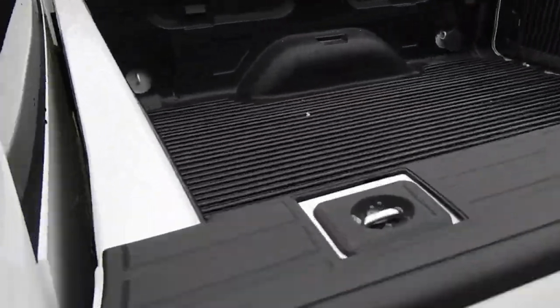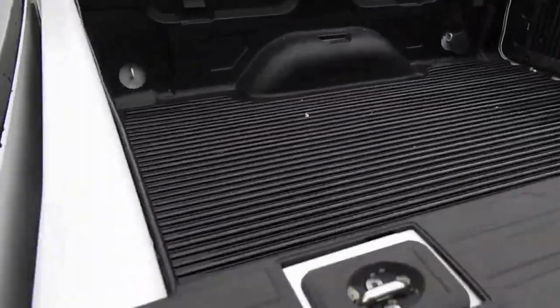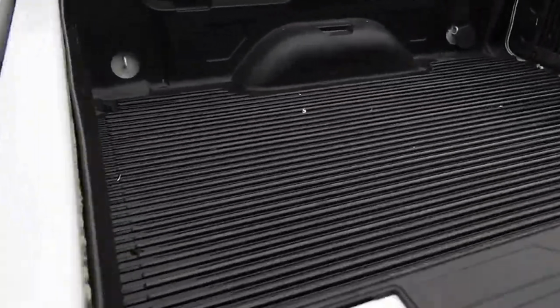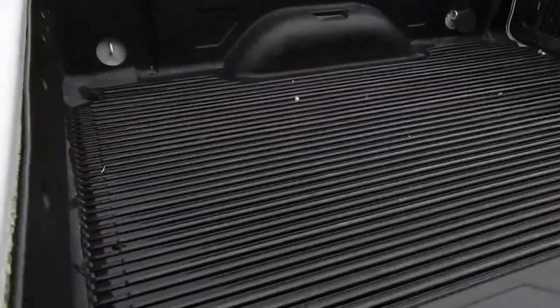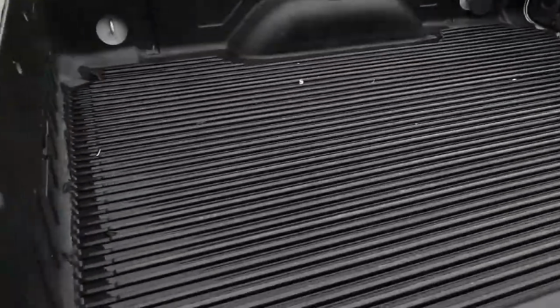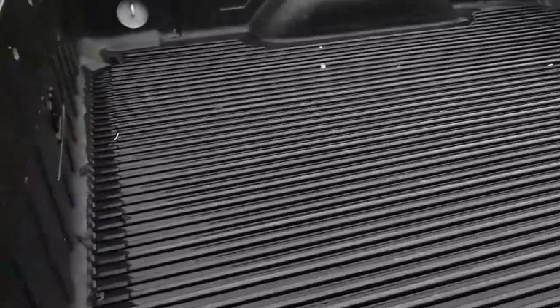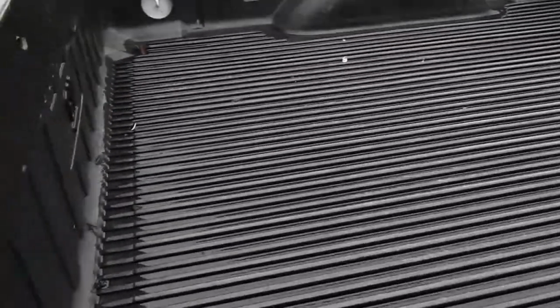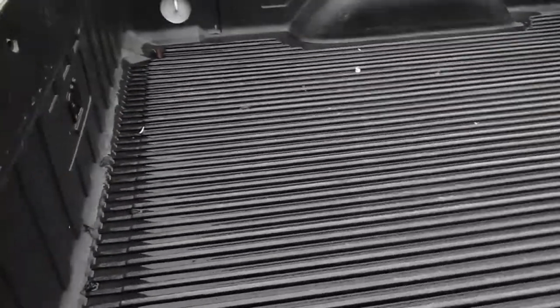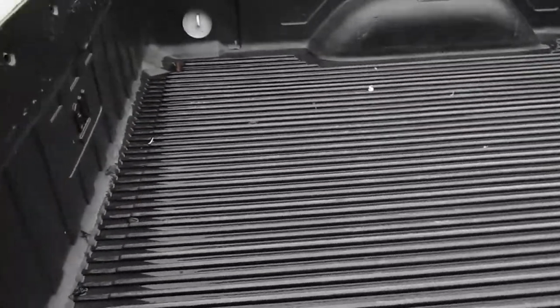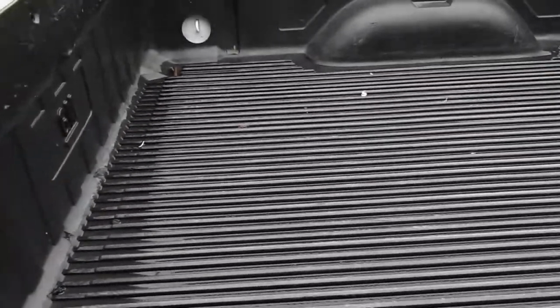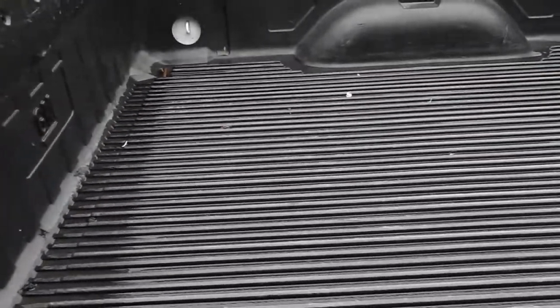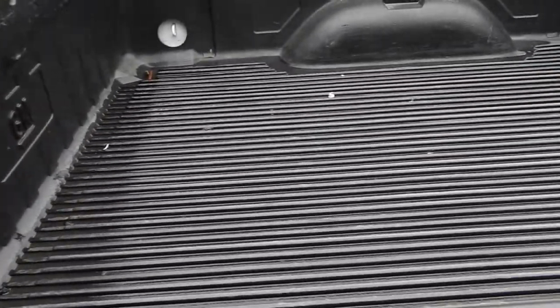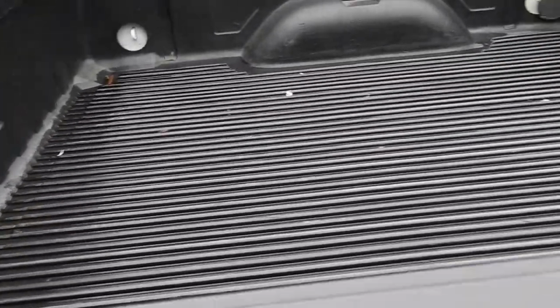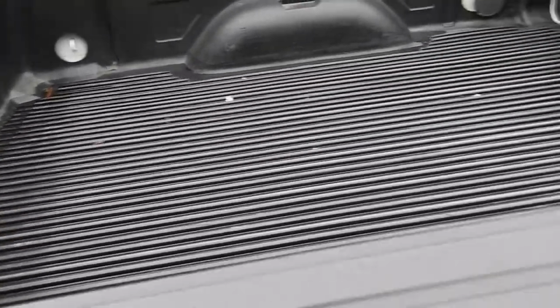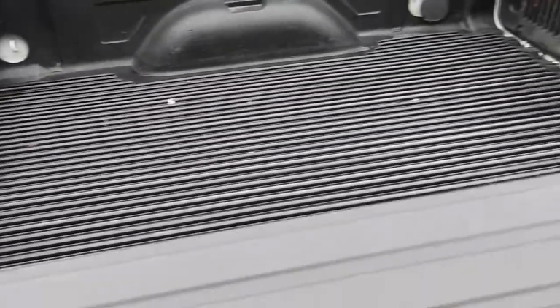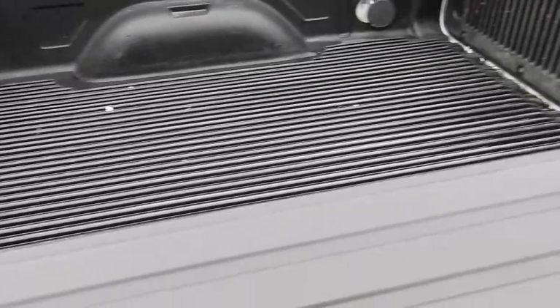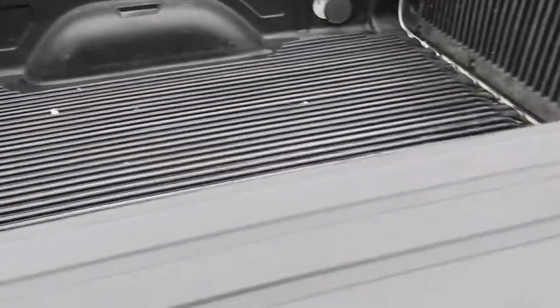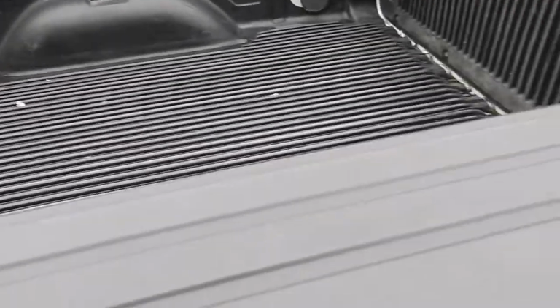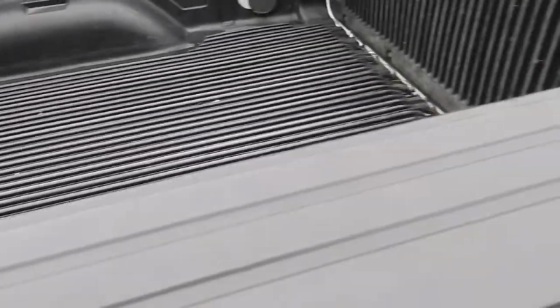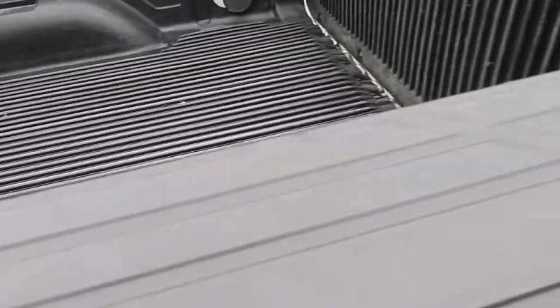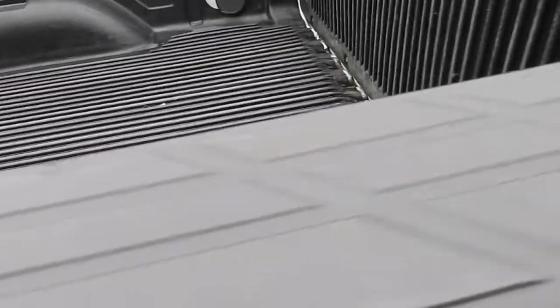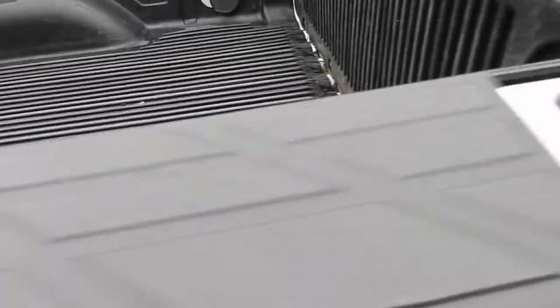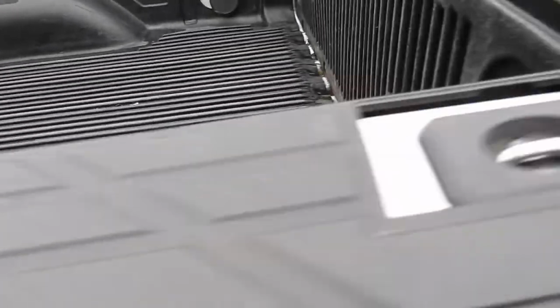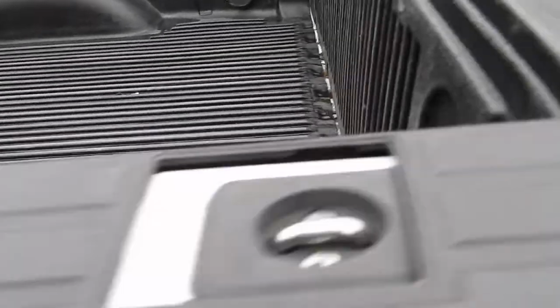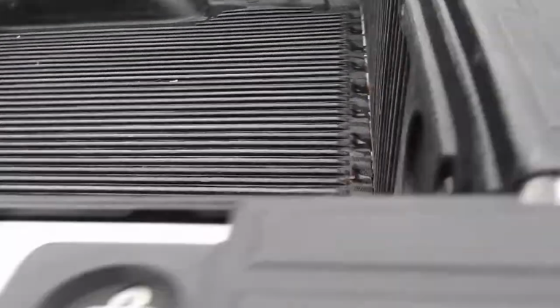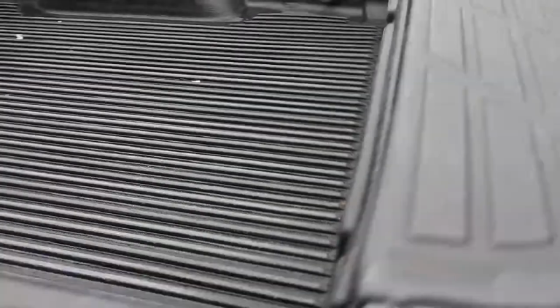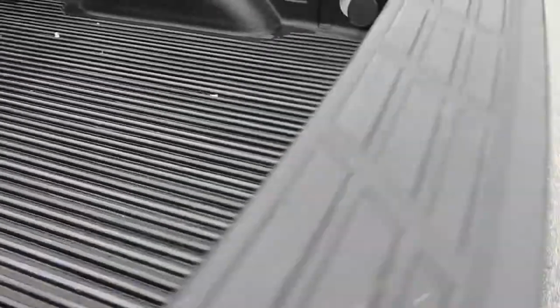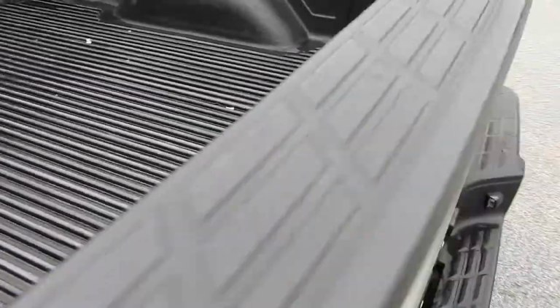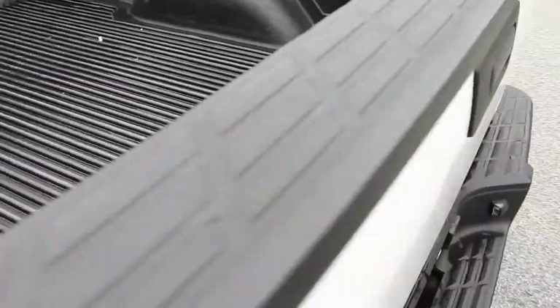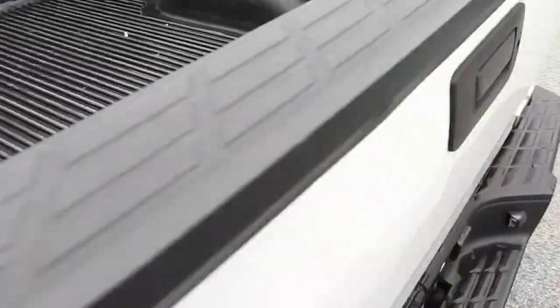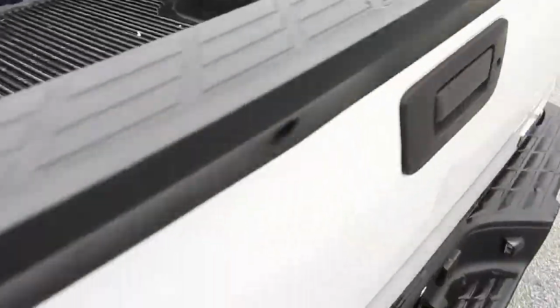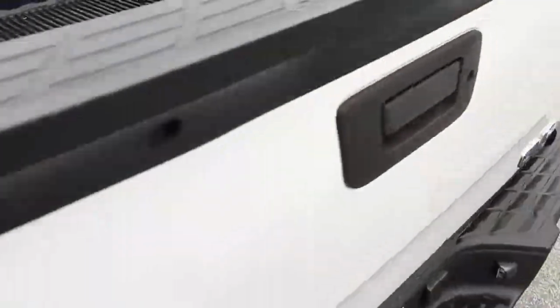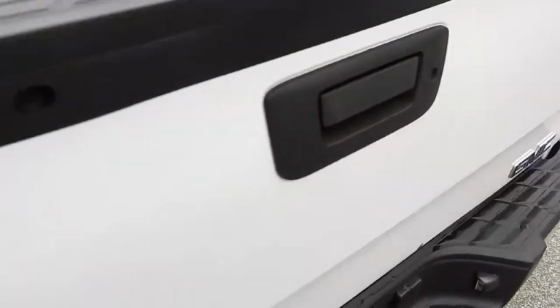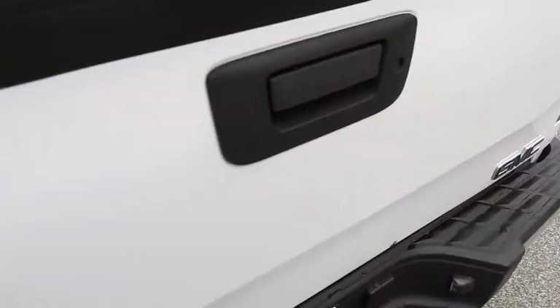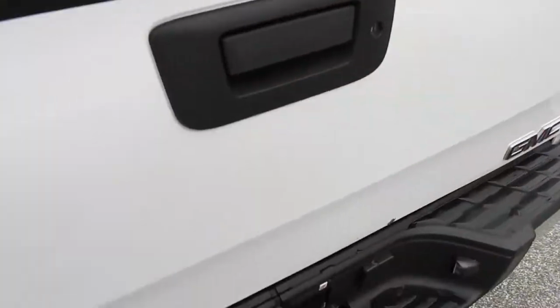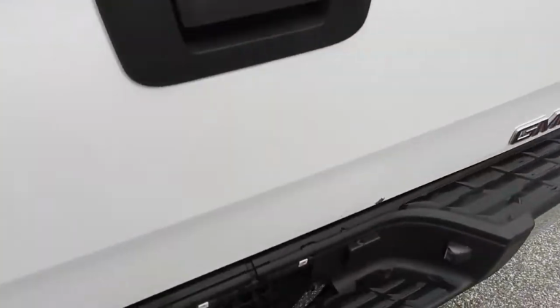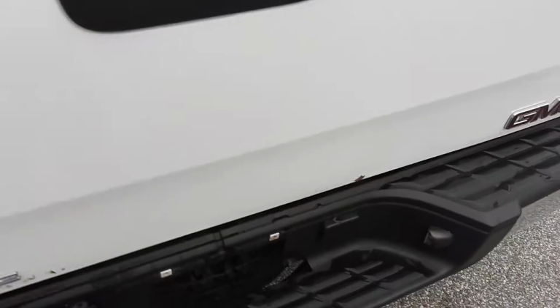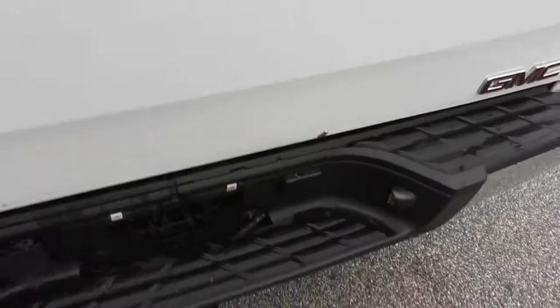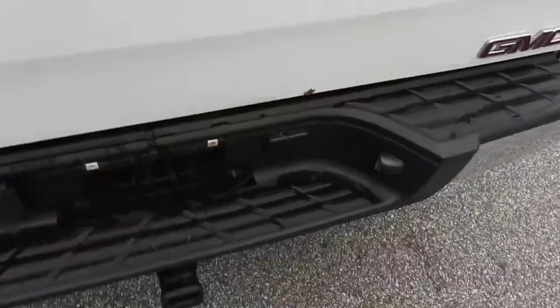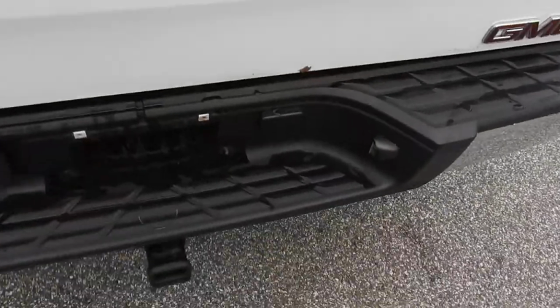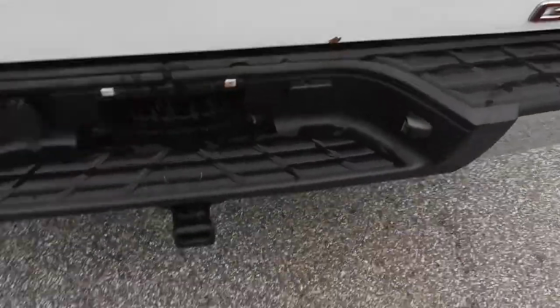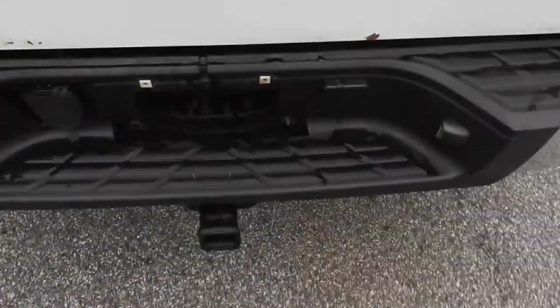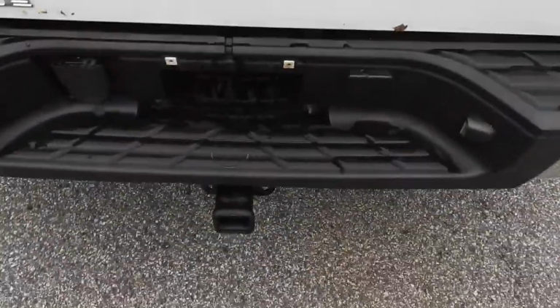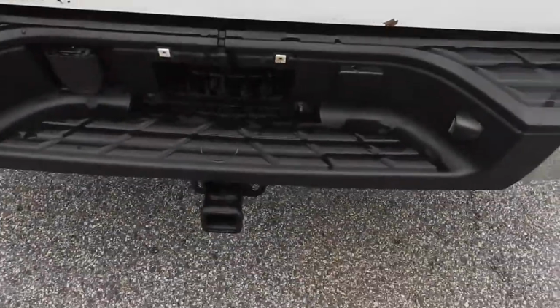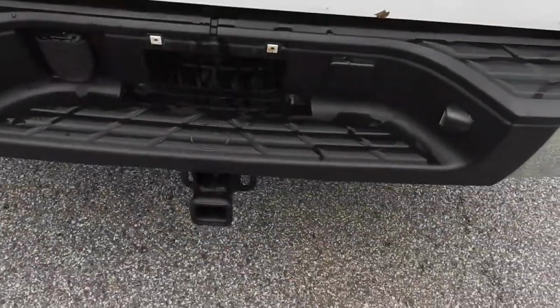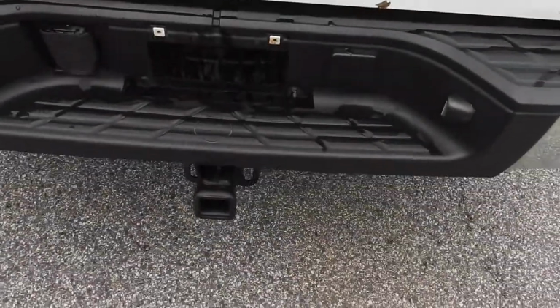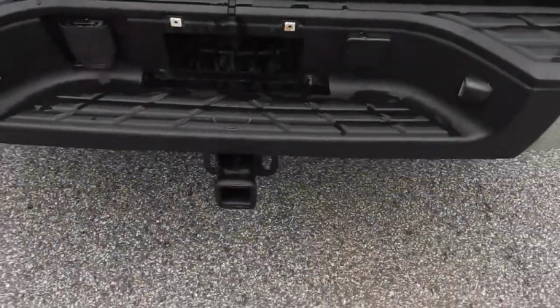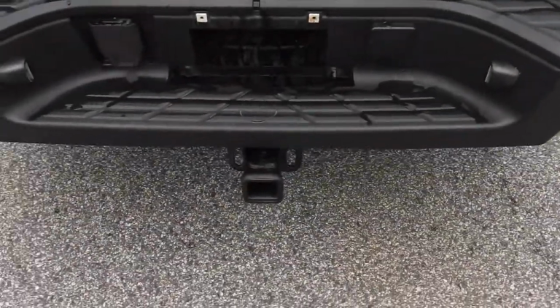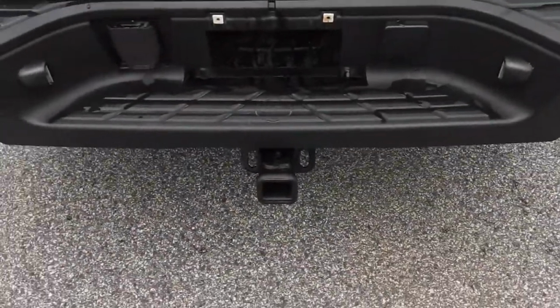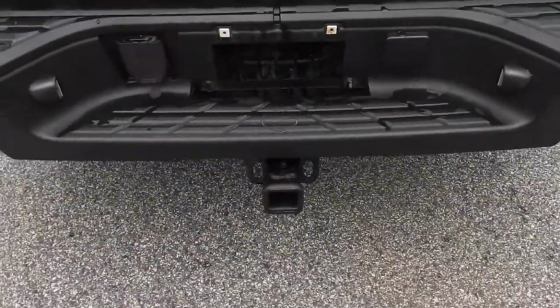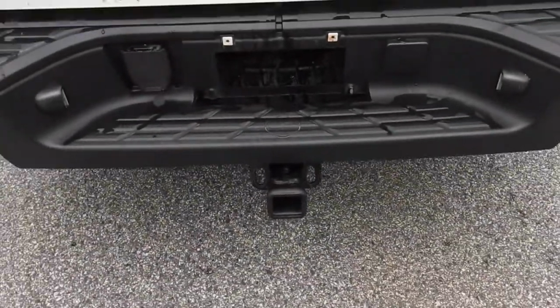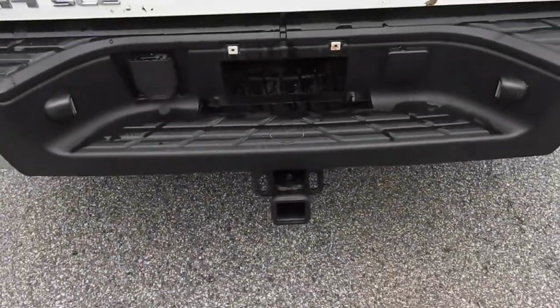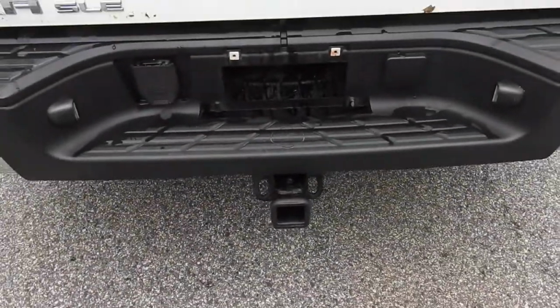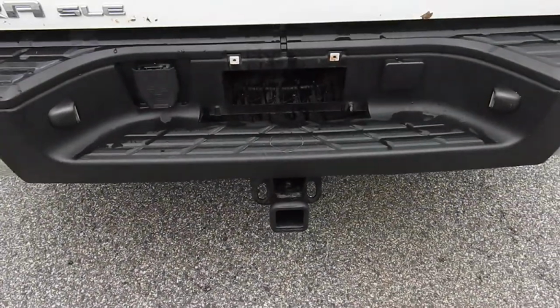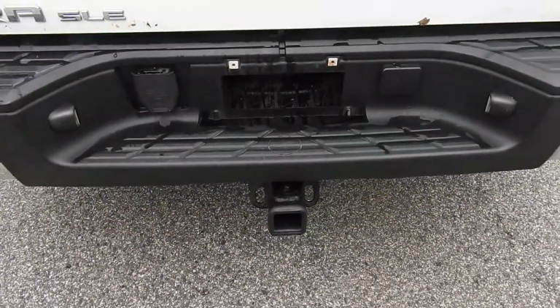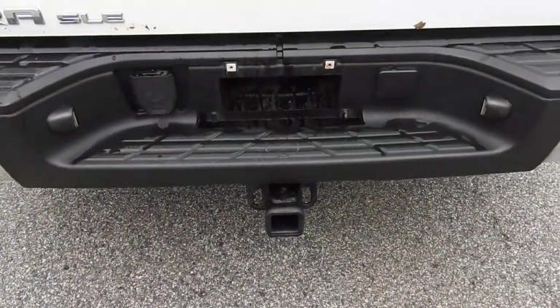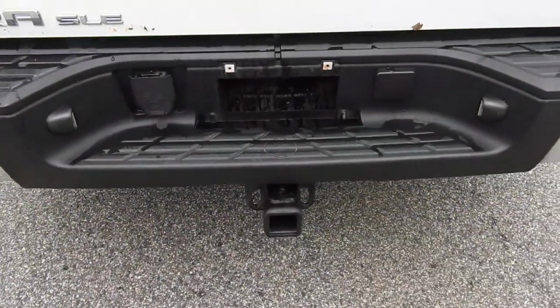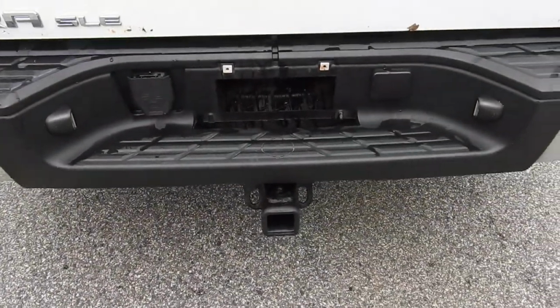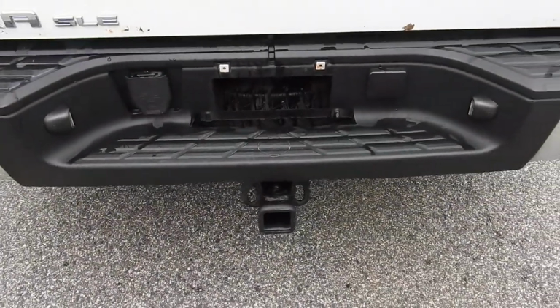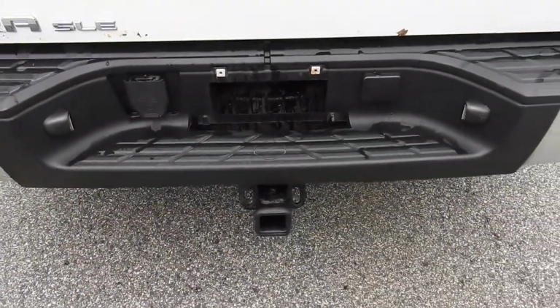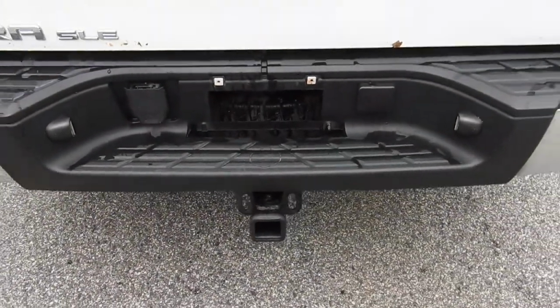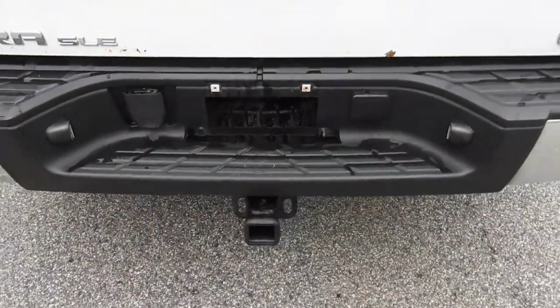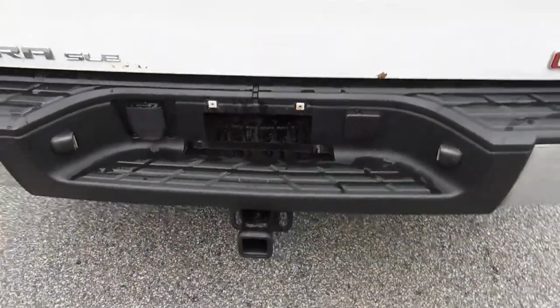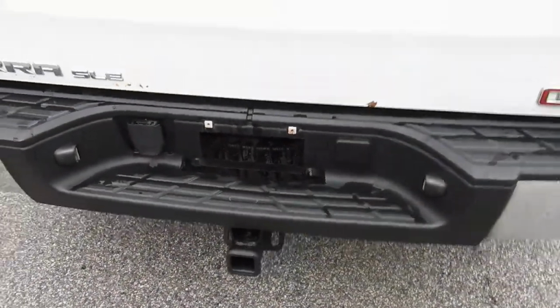You have your drop-in bed liner in this truck. And right down below here you have your towing hitch and your wiring harness.